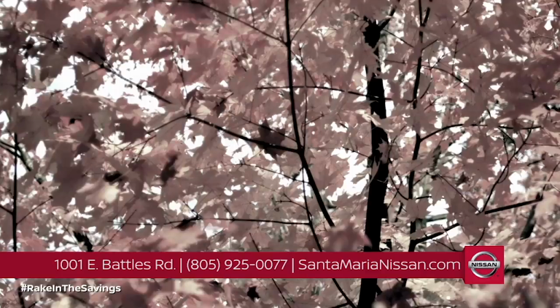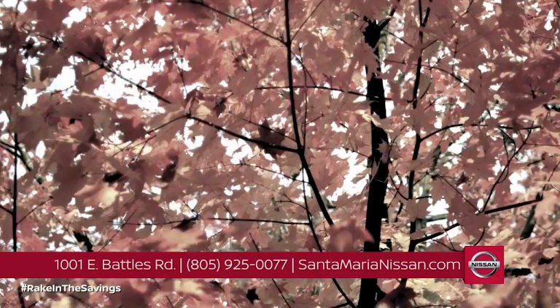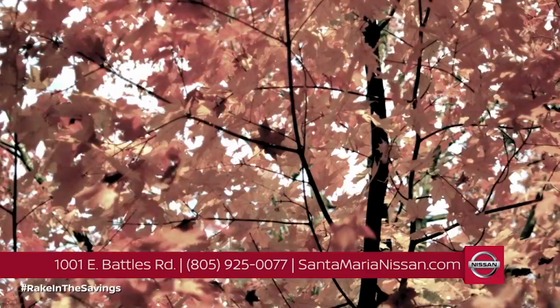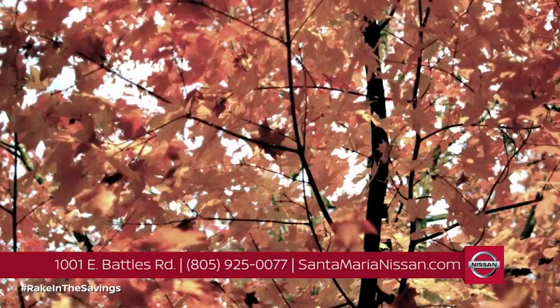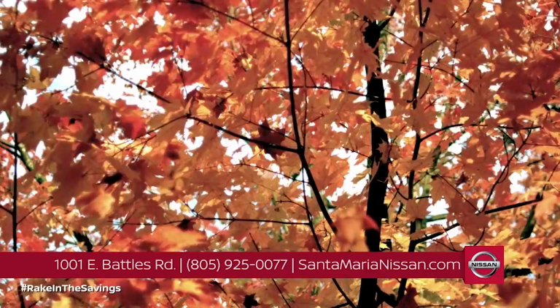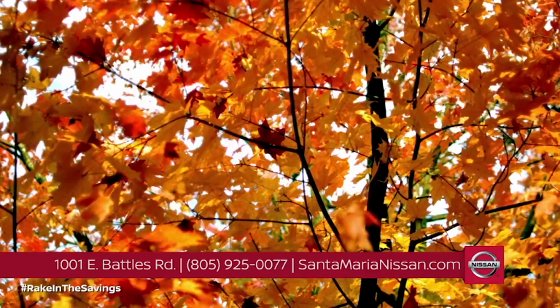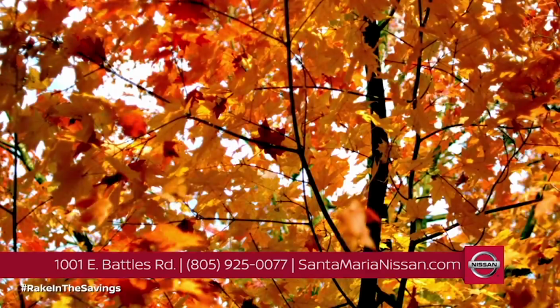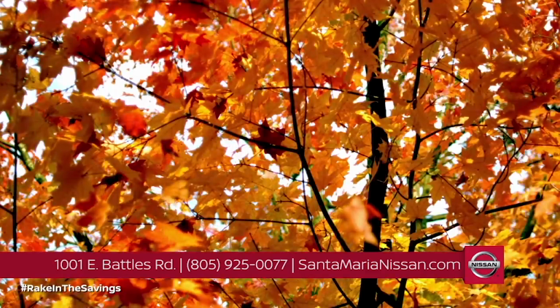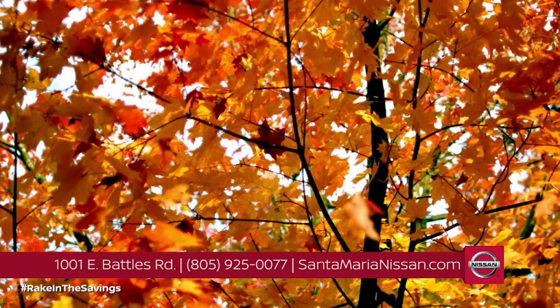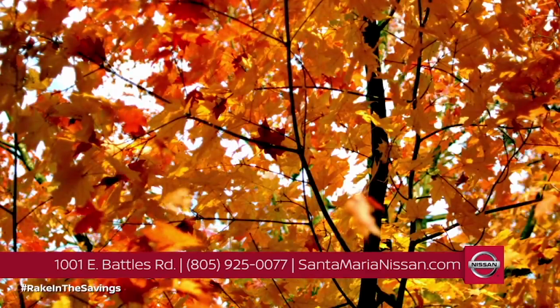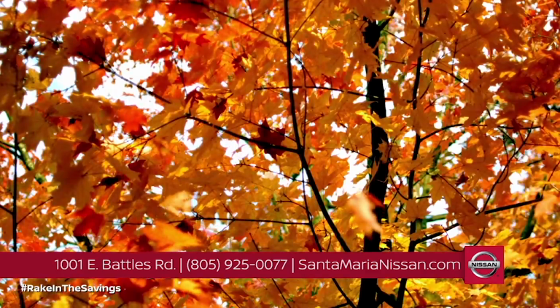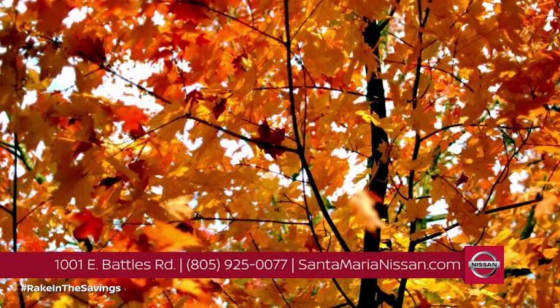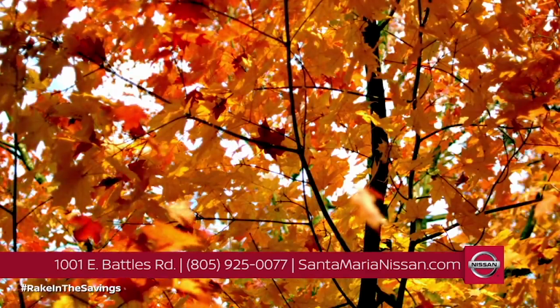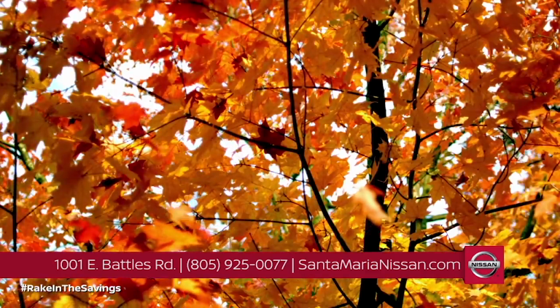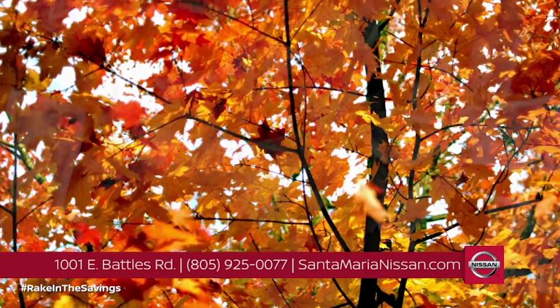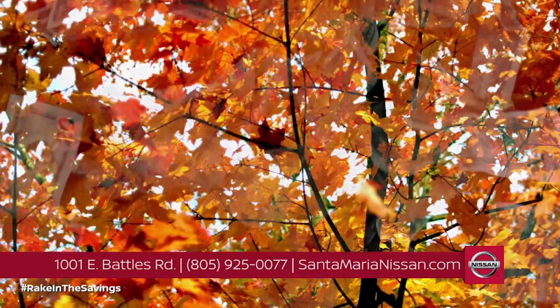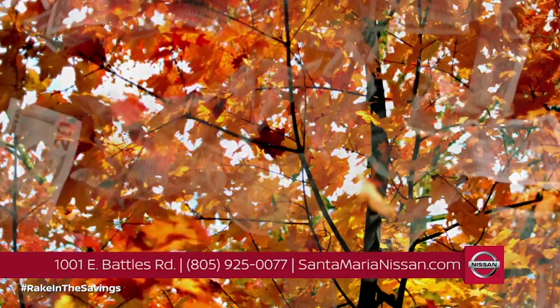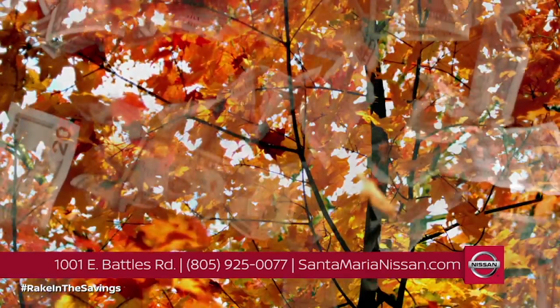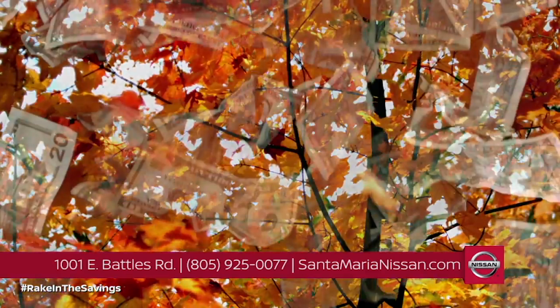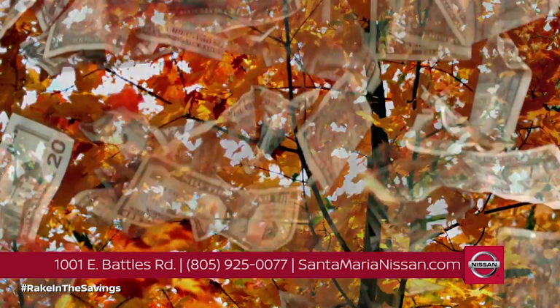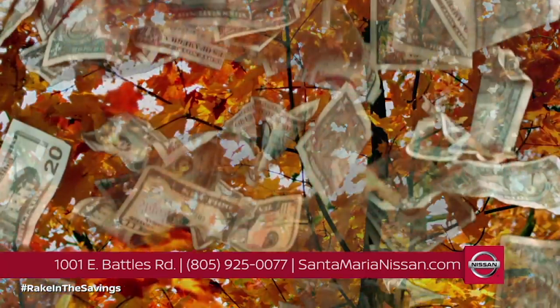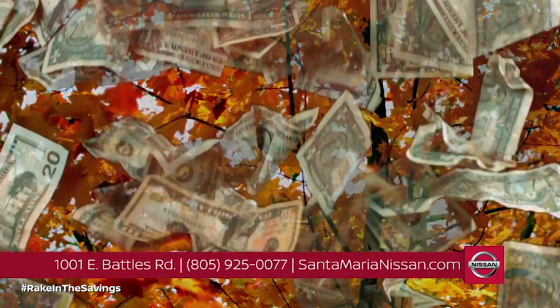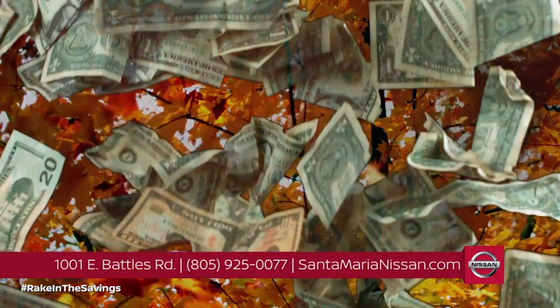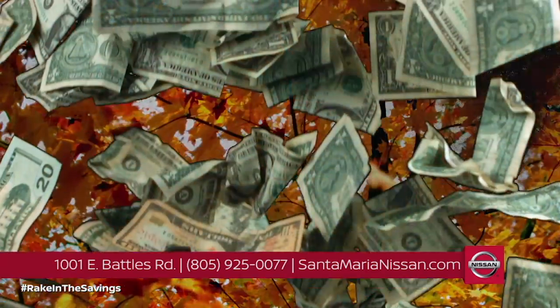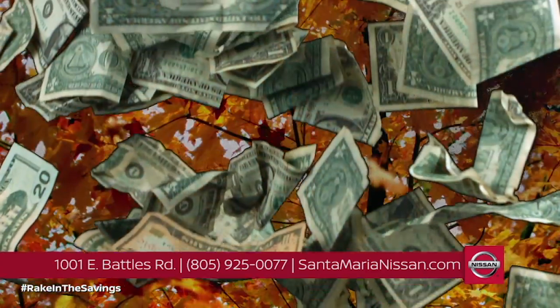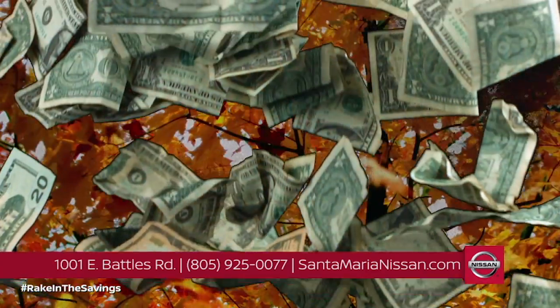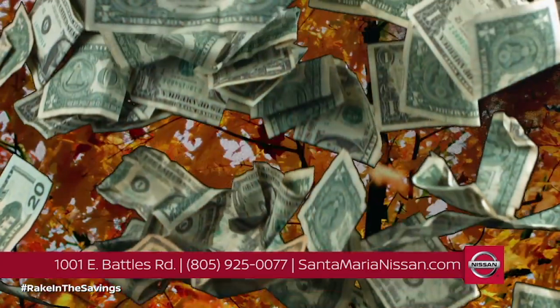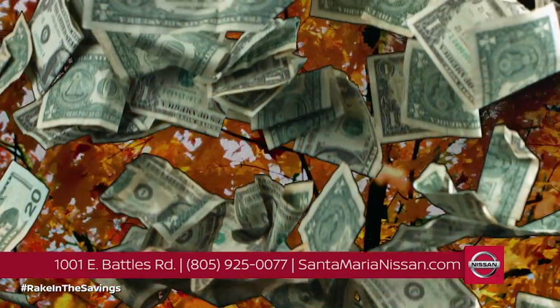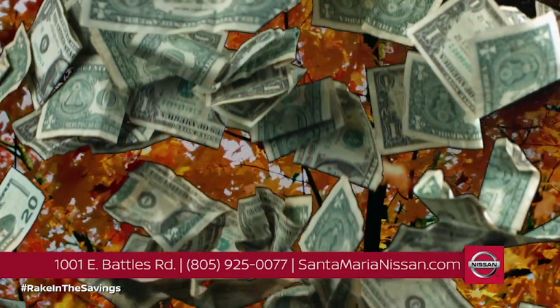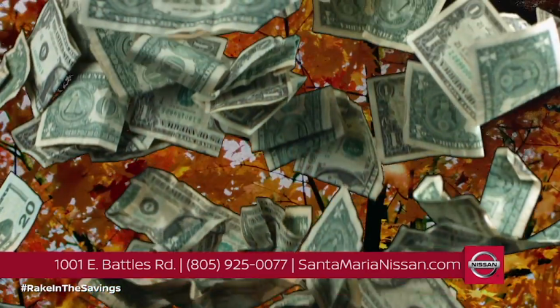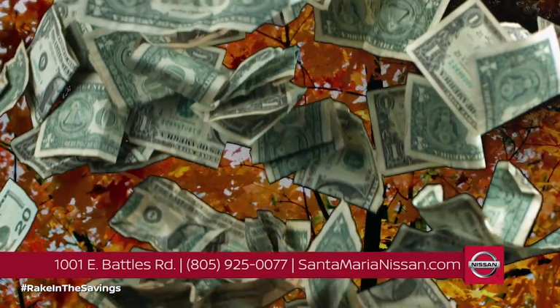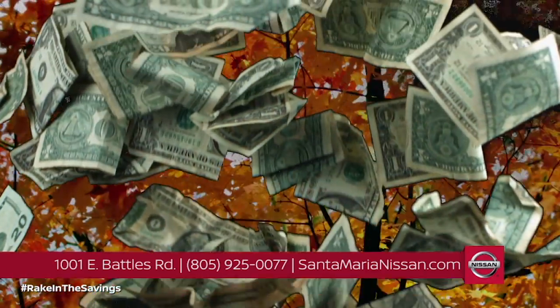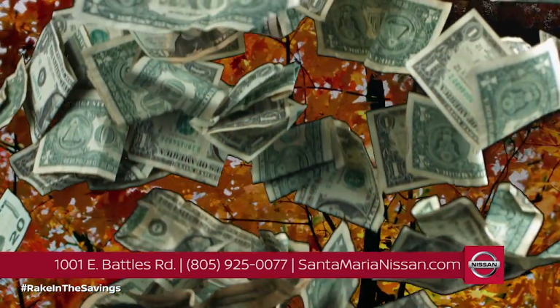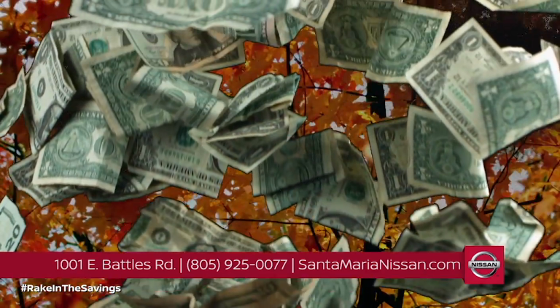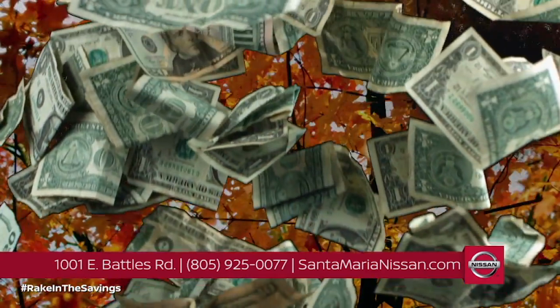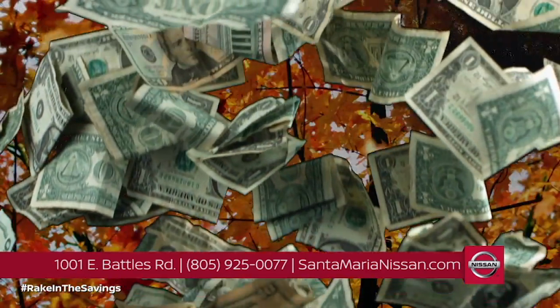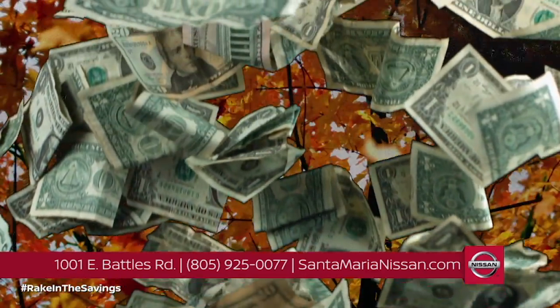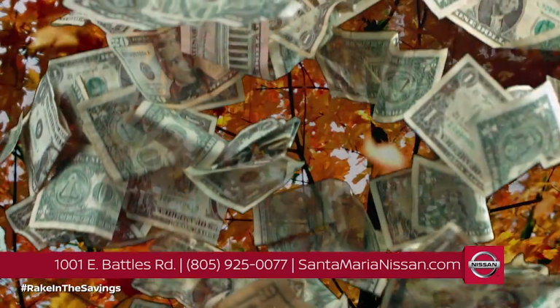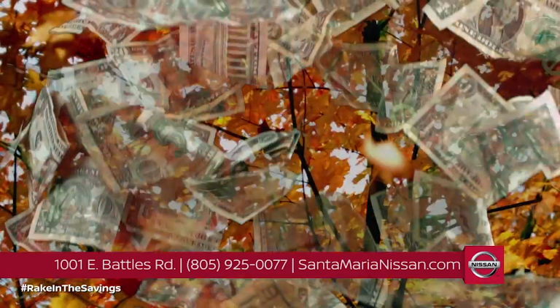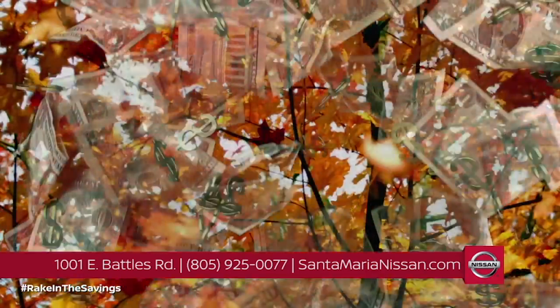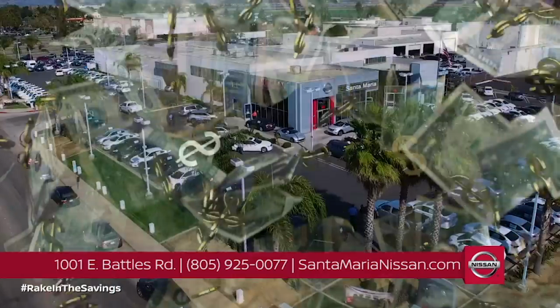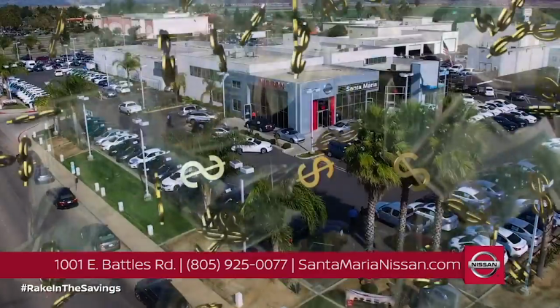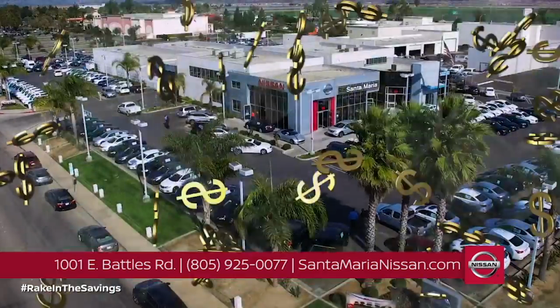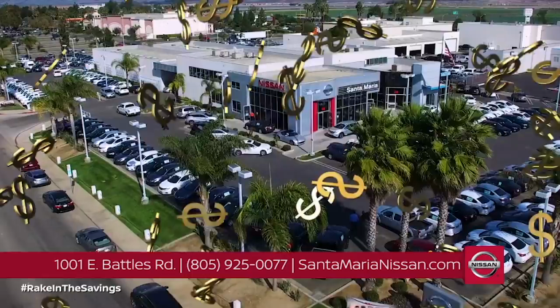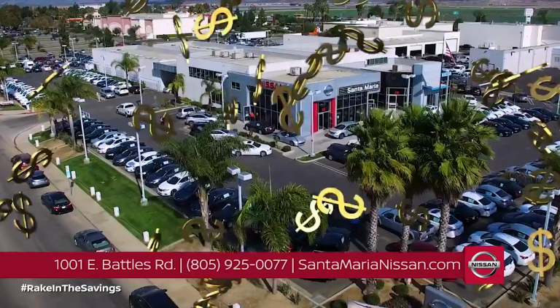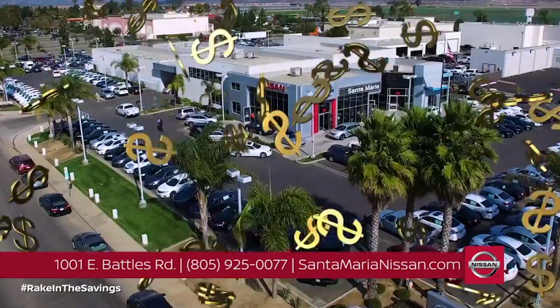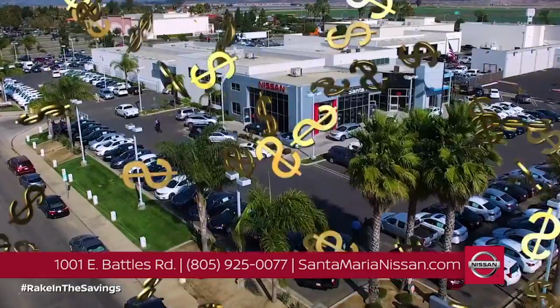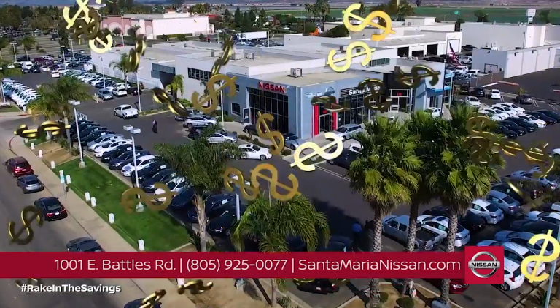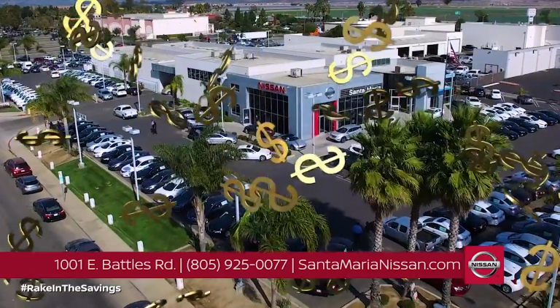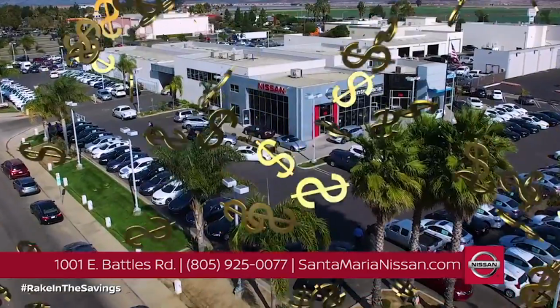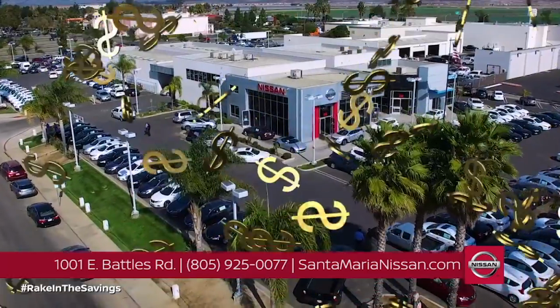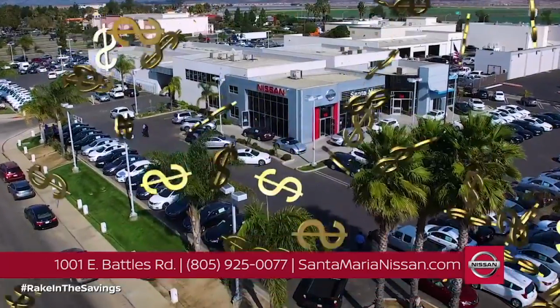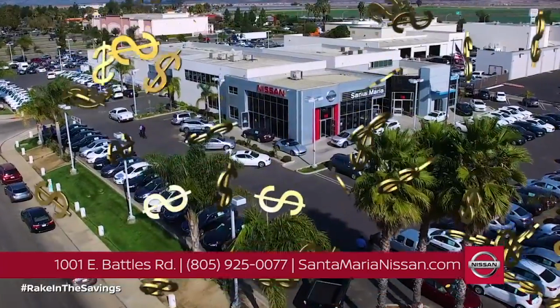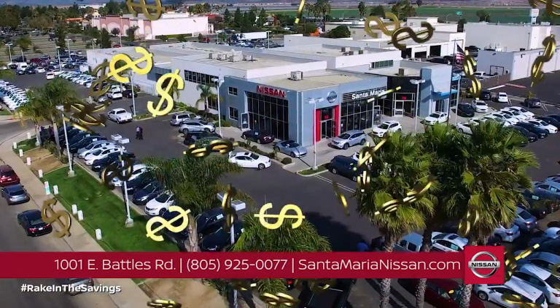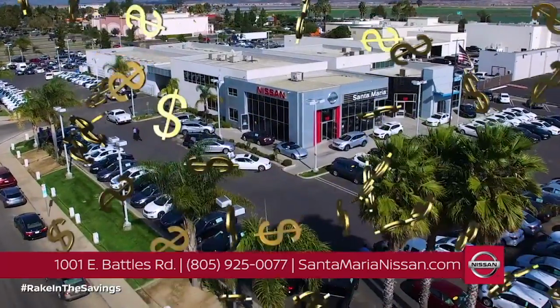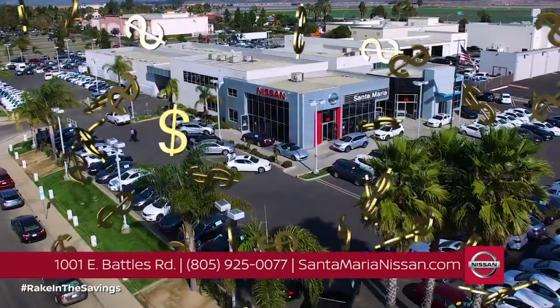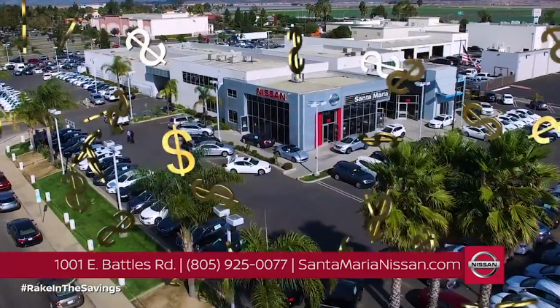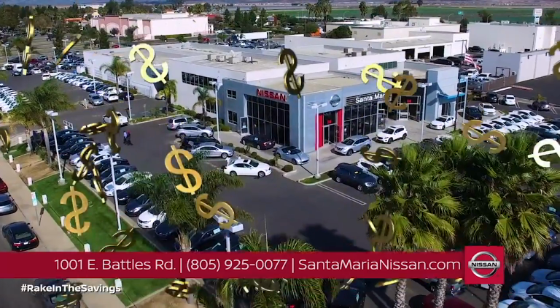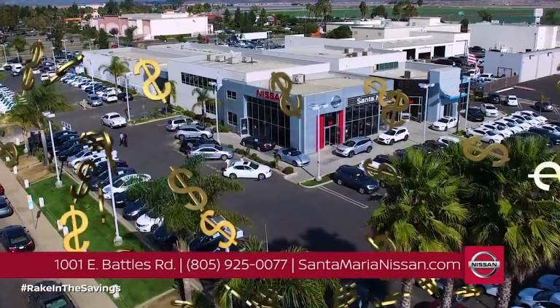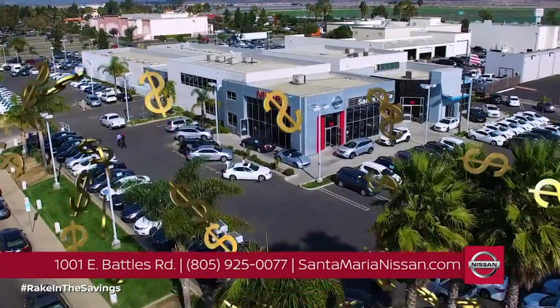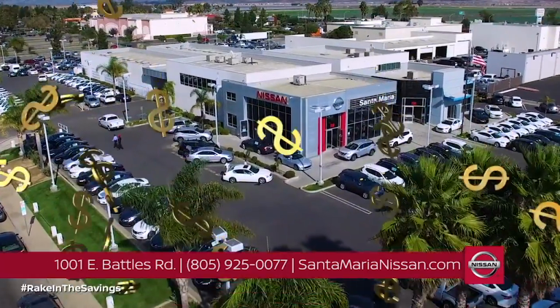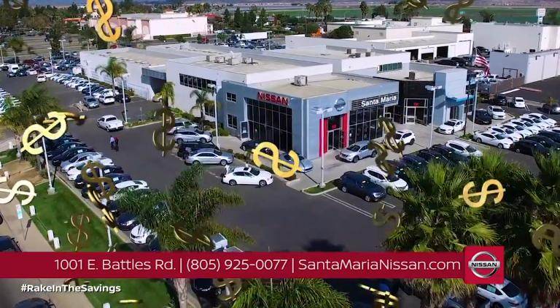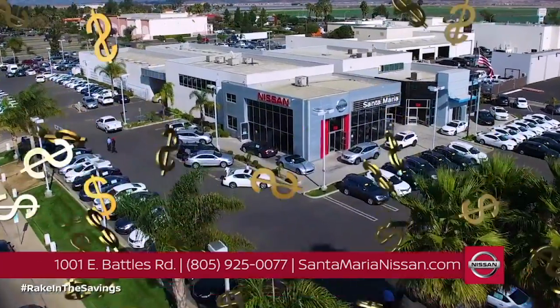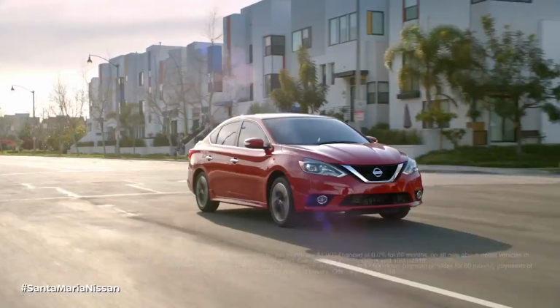The leaves may turn to gold, but the green will stay in your wallet this month at Santa Maria Nissan. Rake in the savings and check out our huge selection.